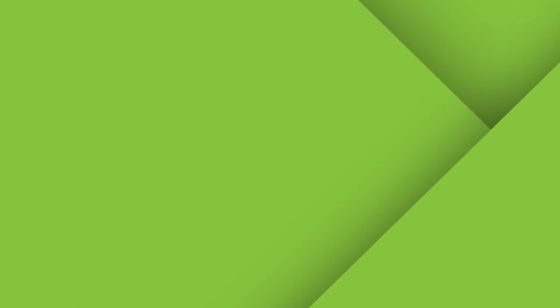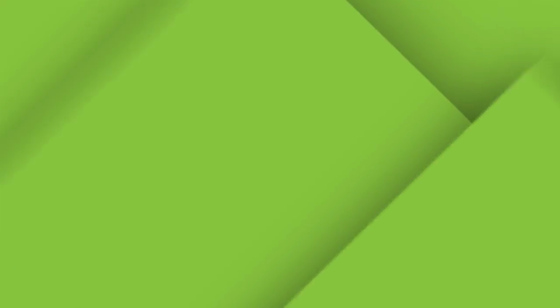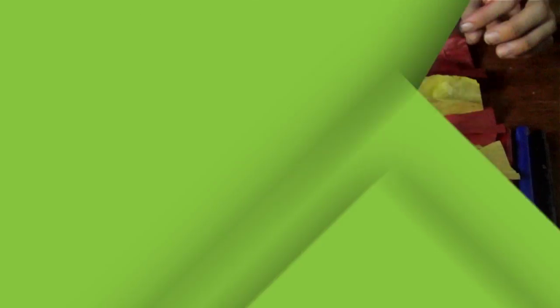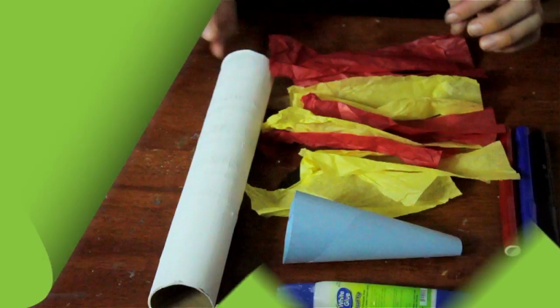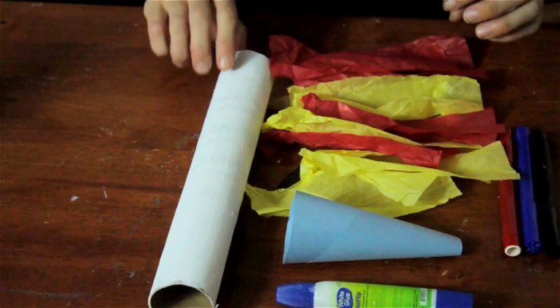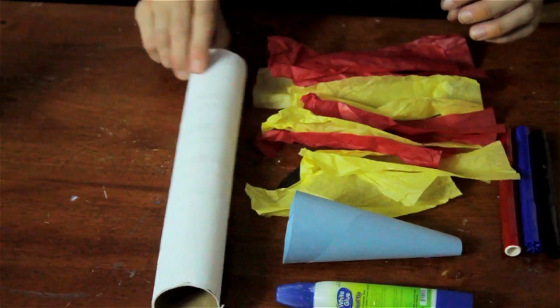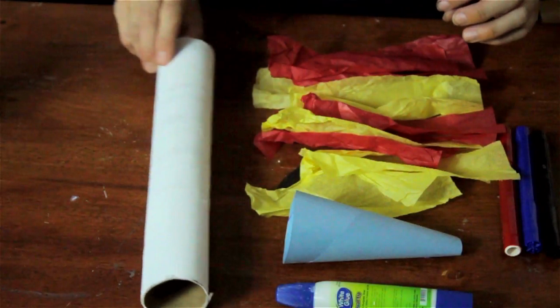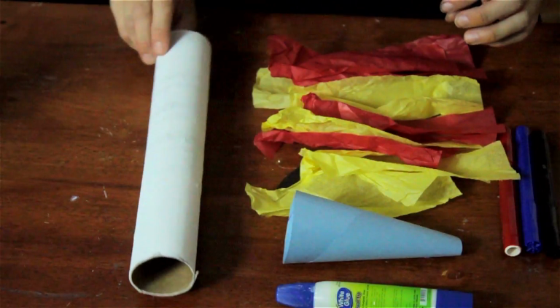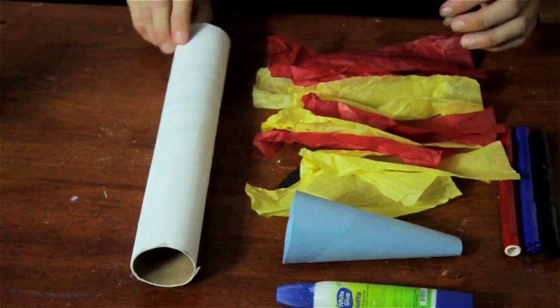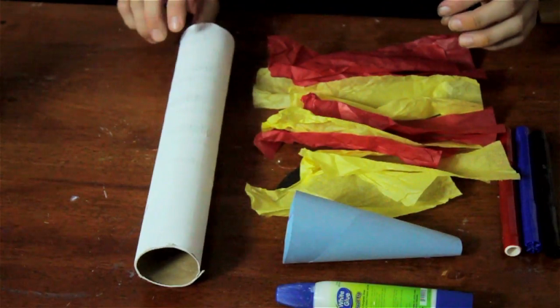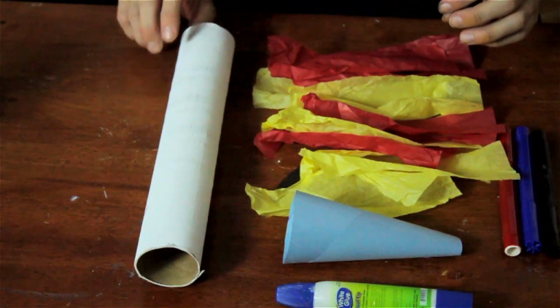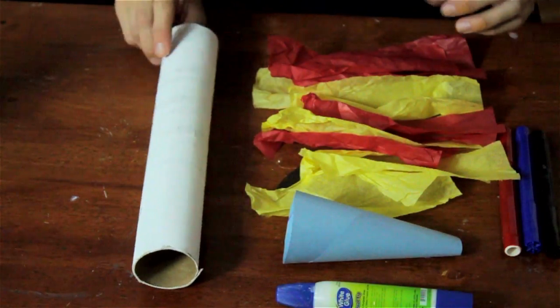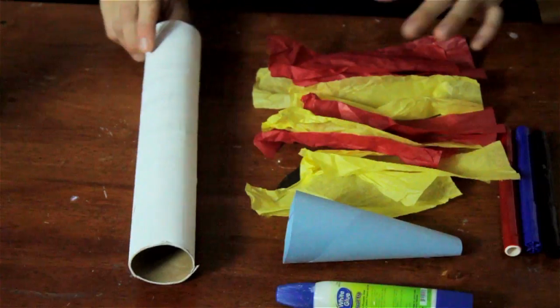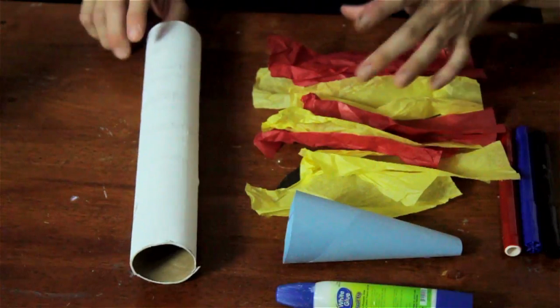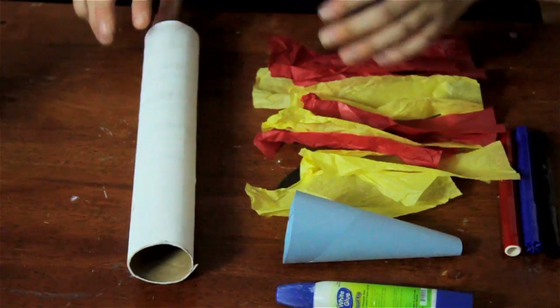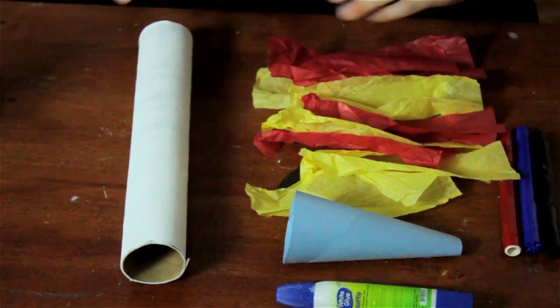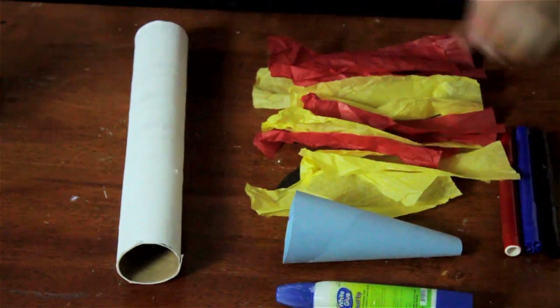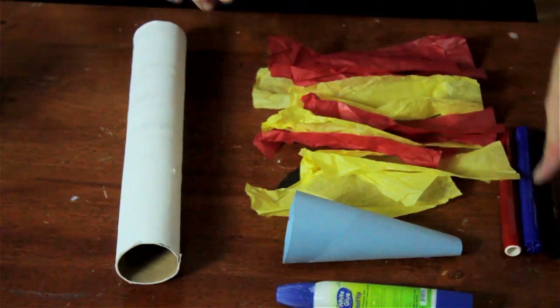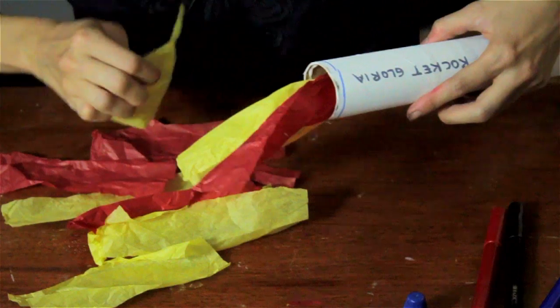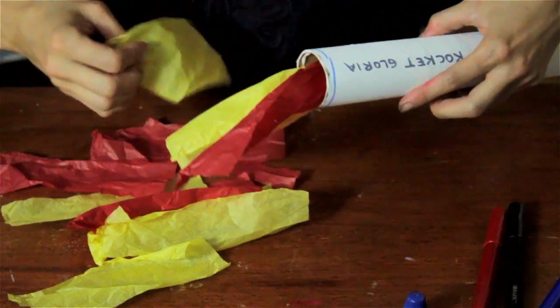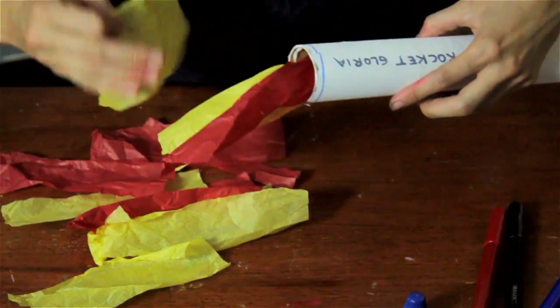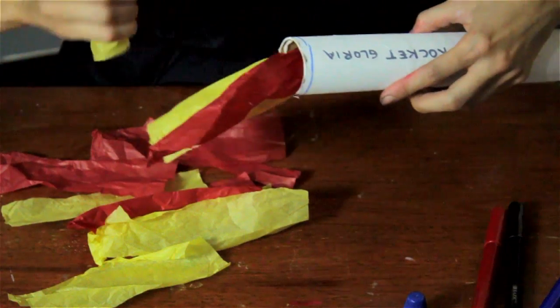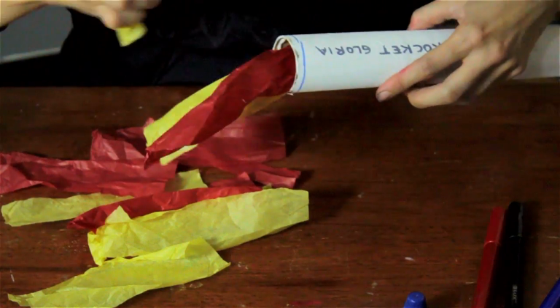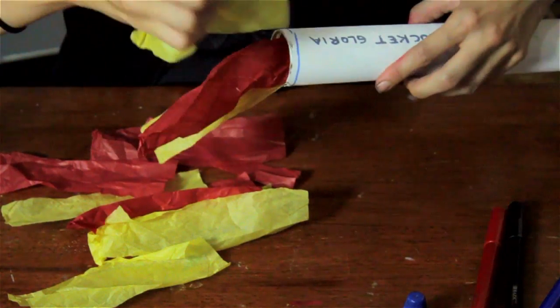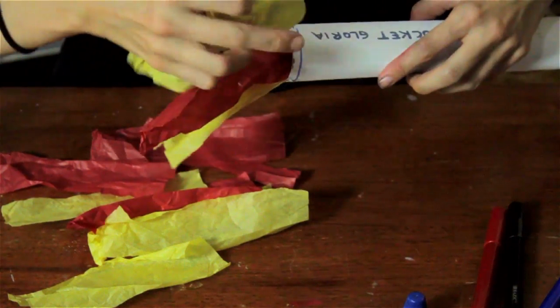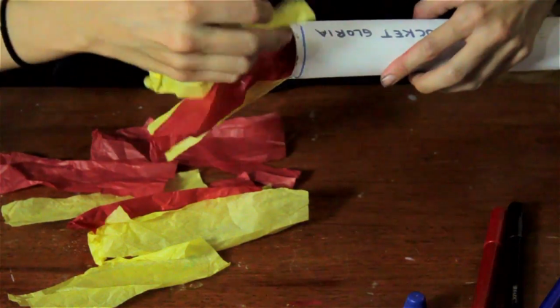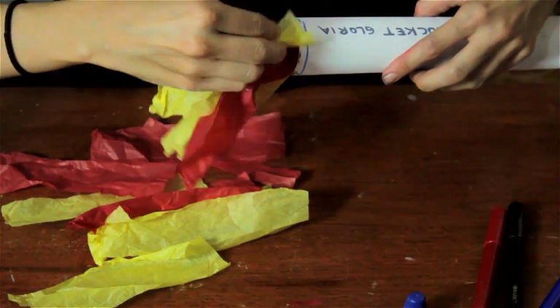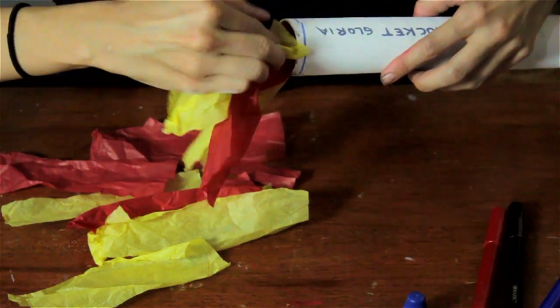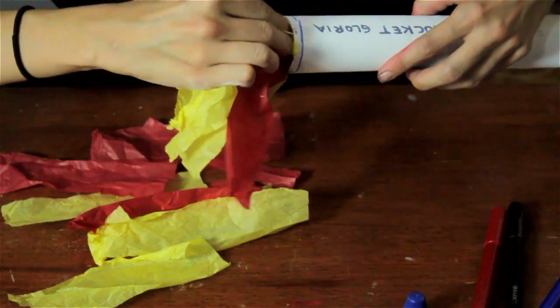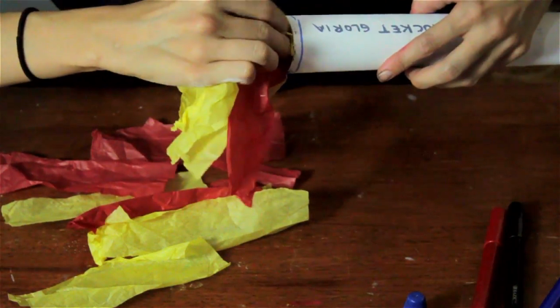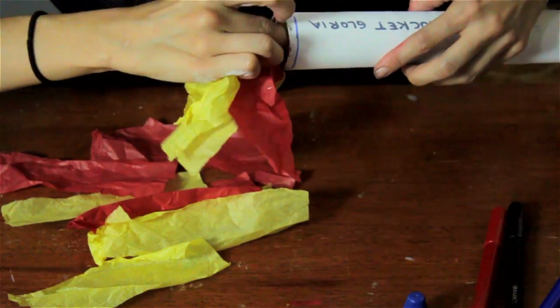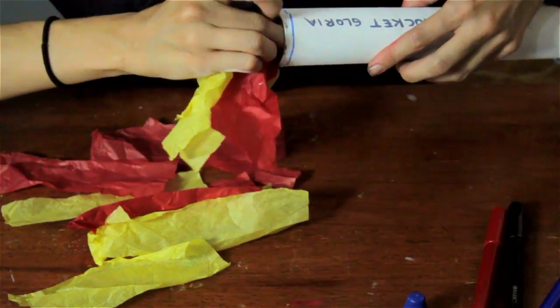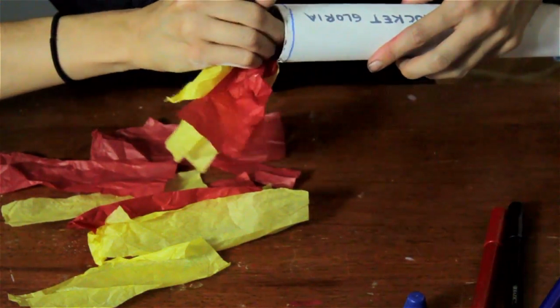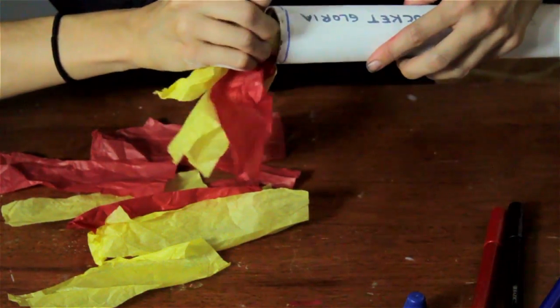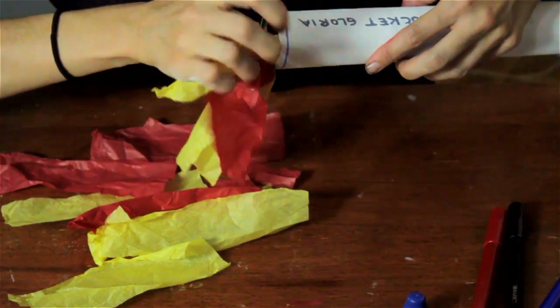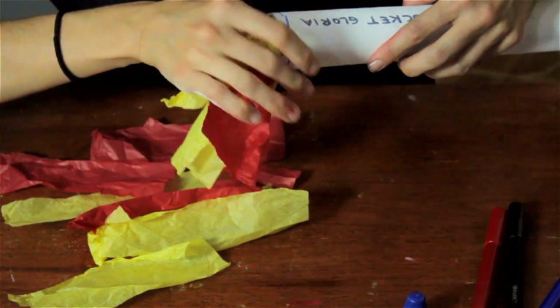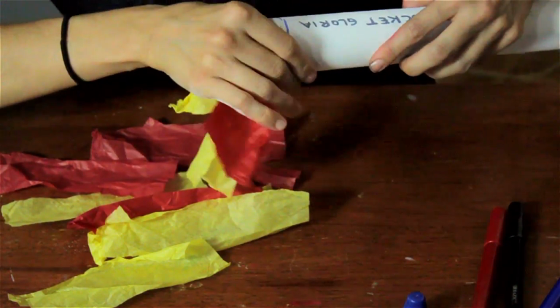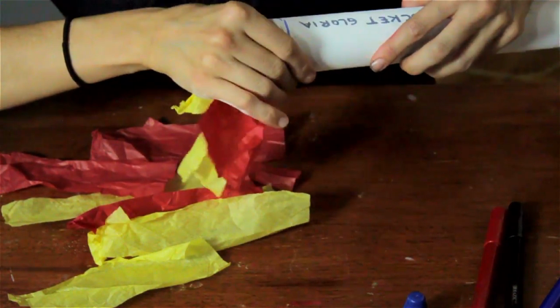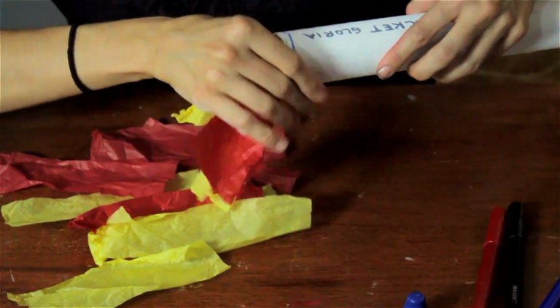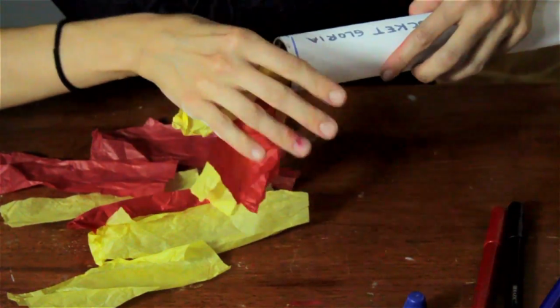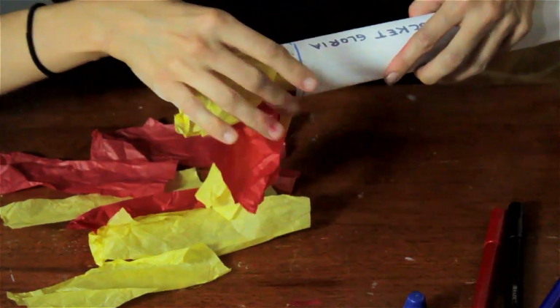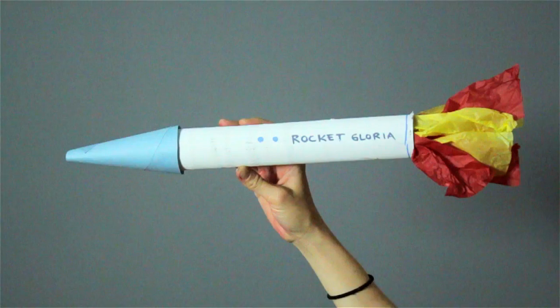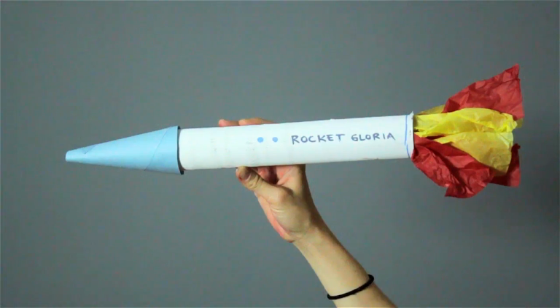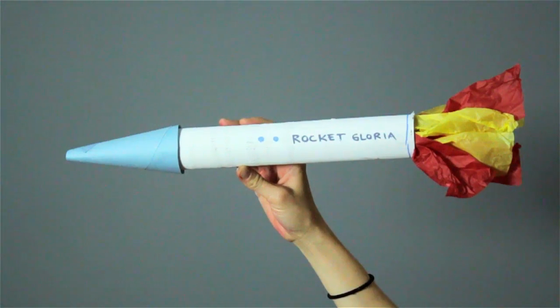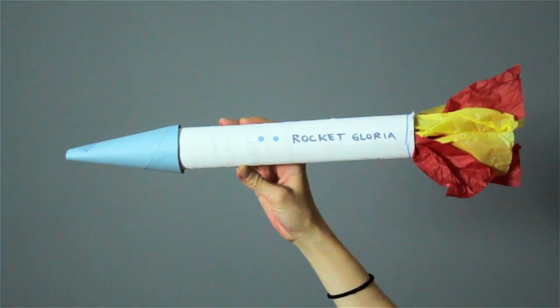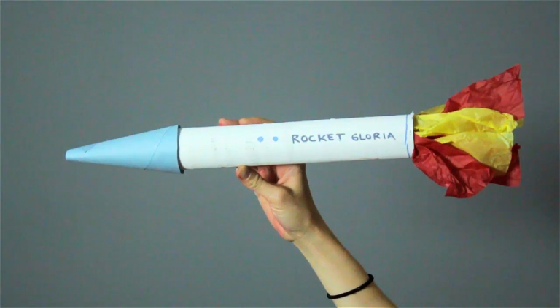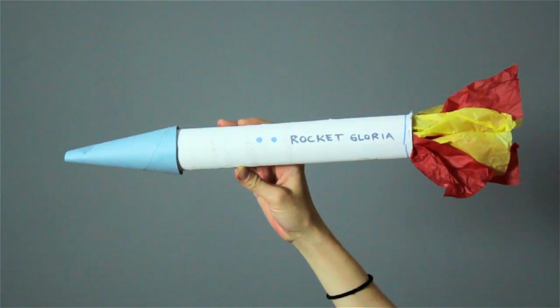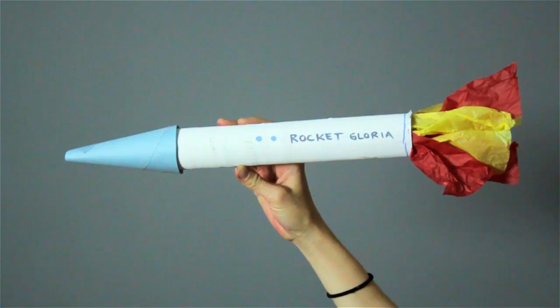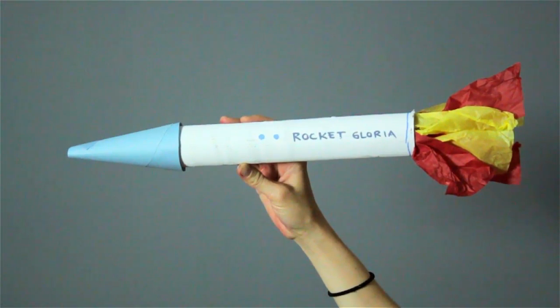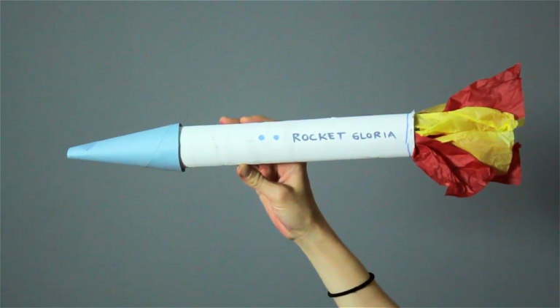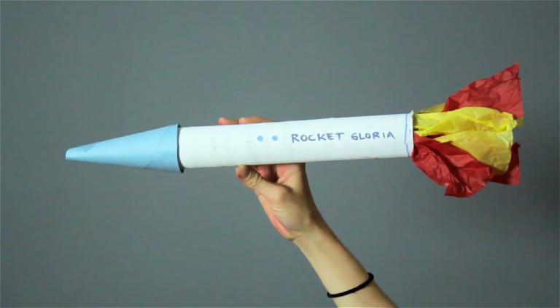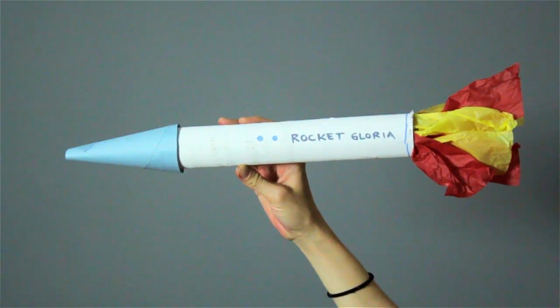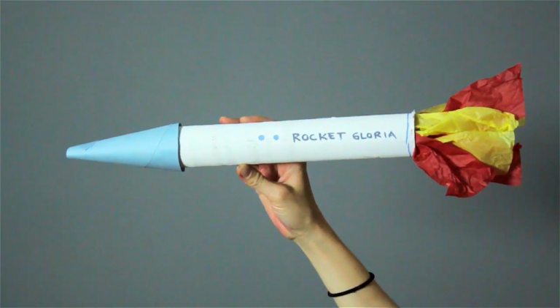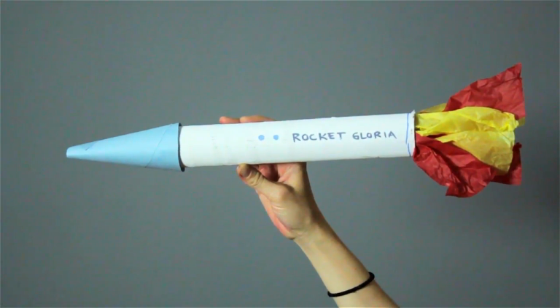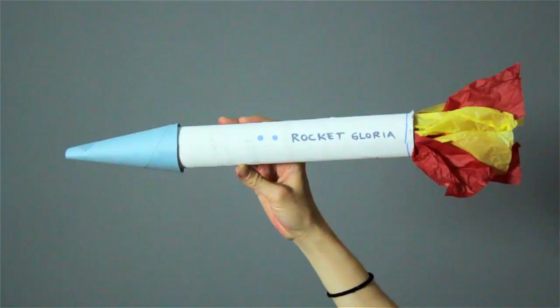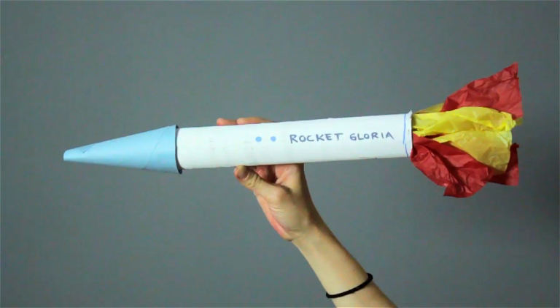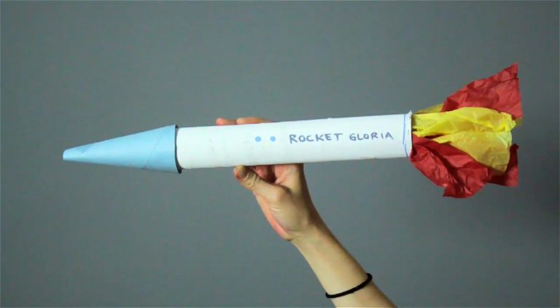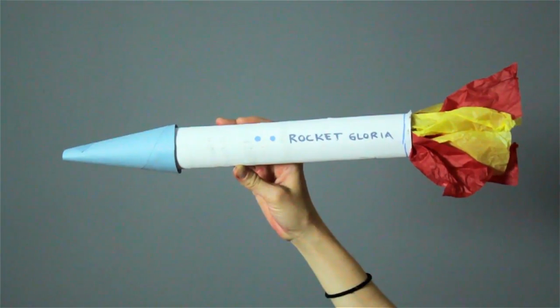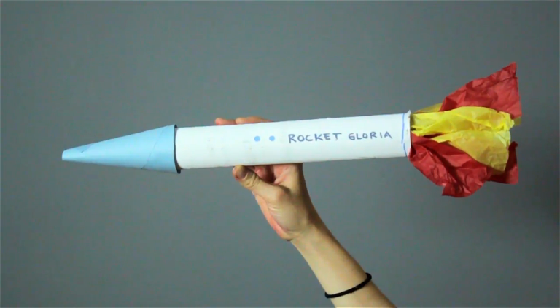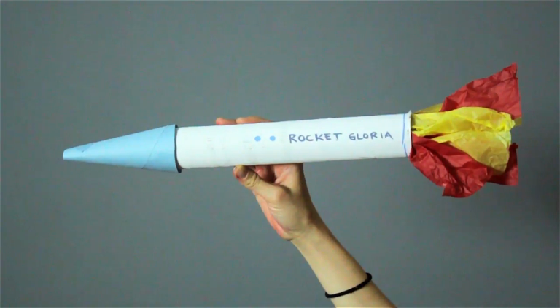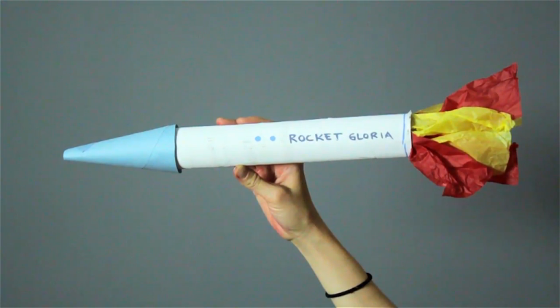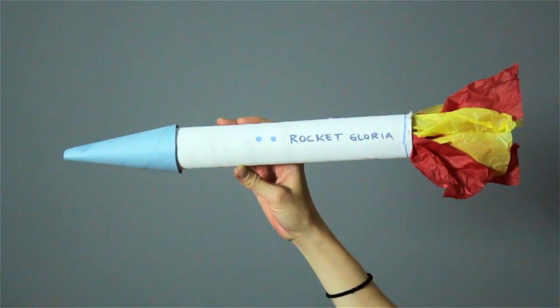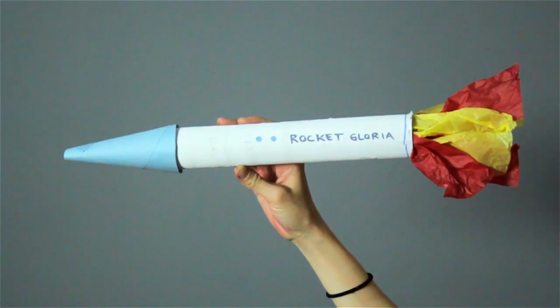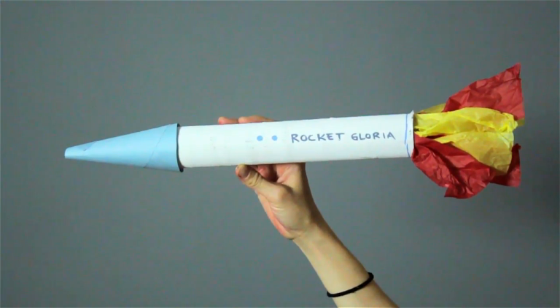Hi, I'm Sam Kelly and today I have a project to show you using paper towel tubes to make a spaceship.